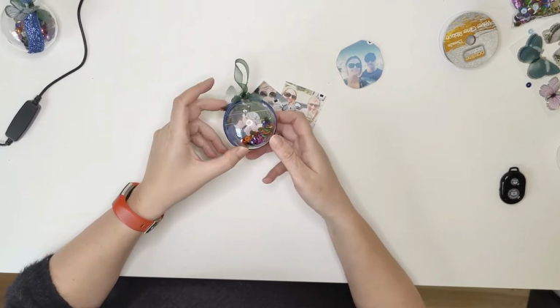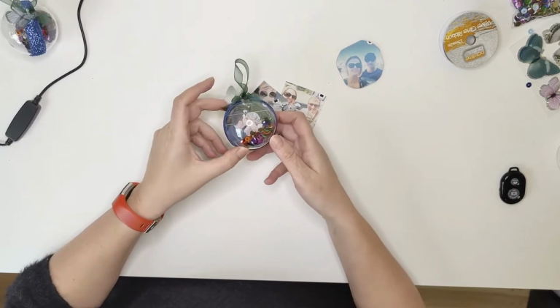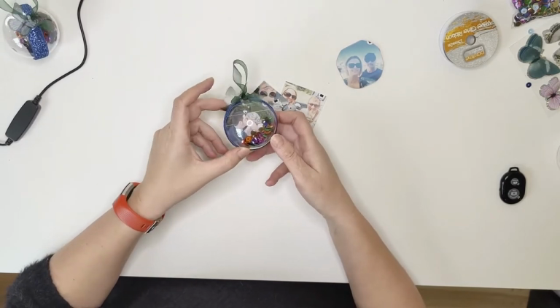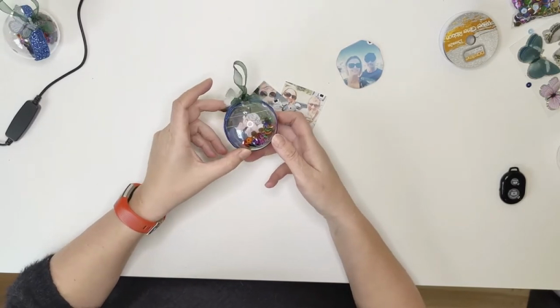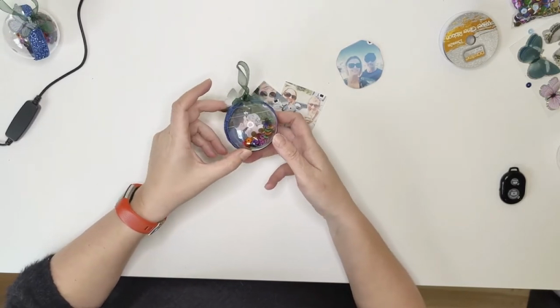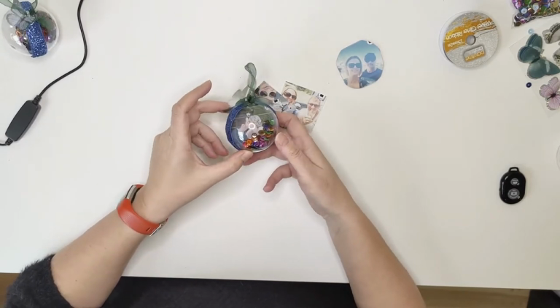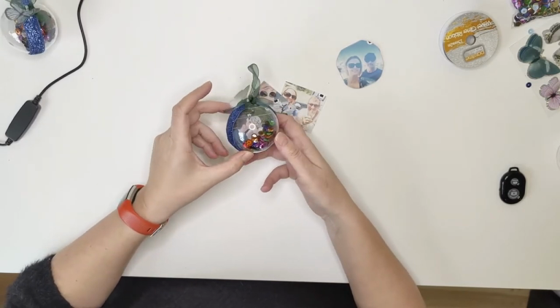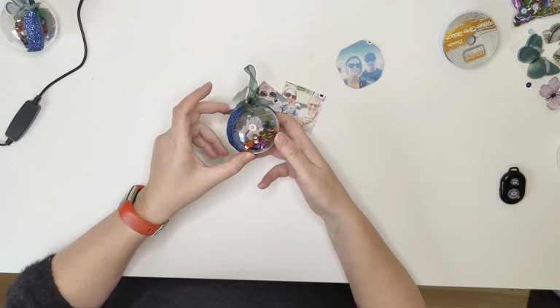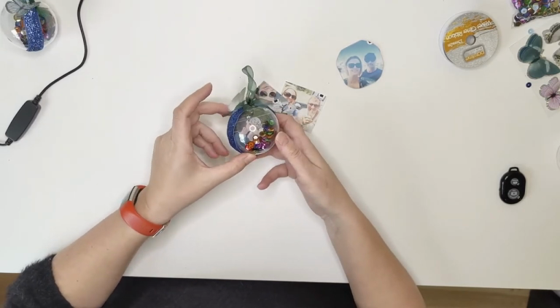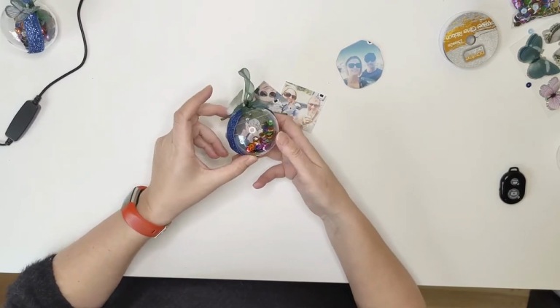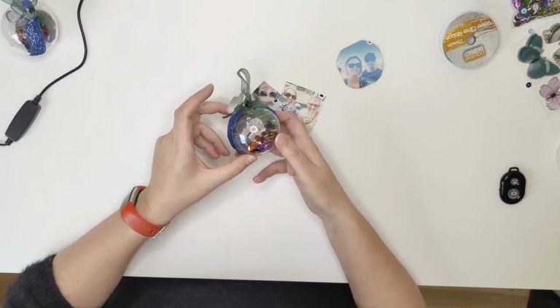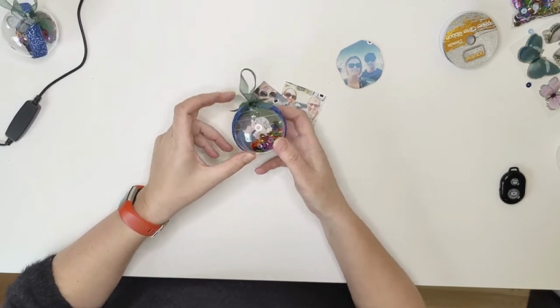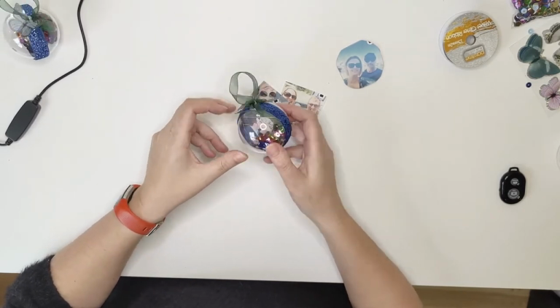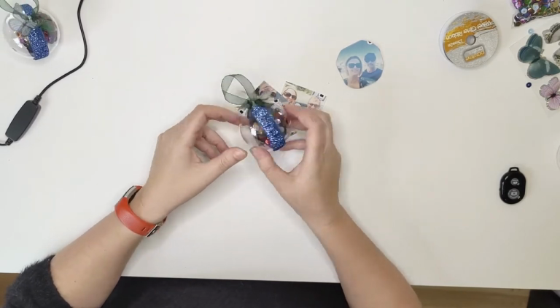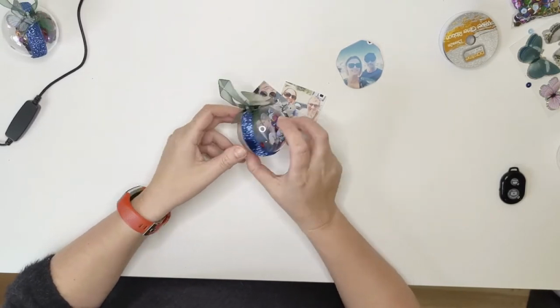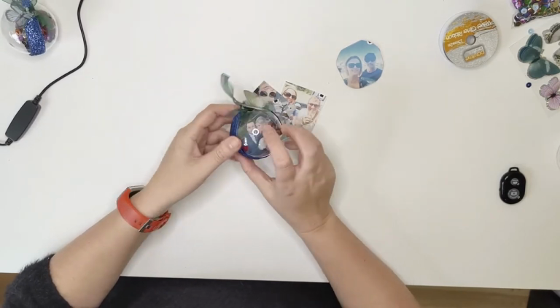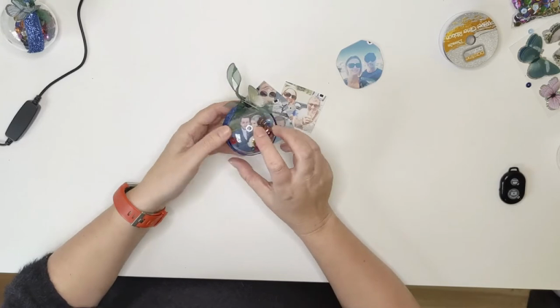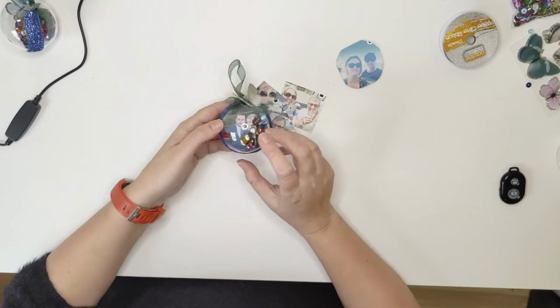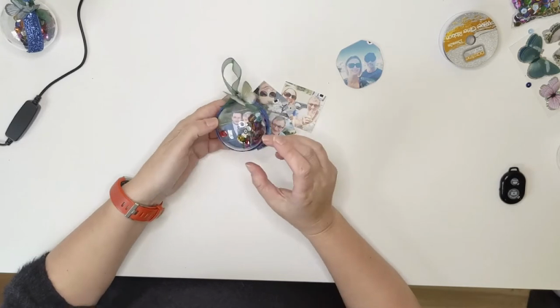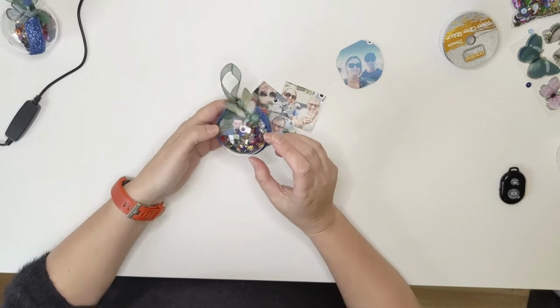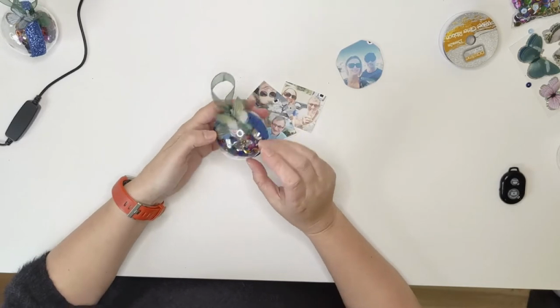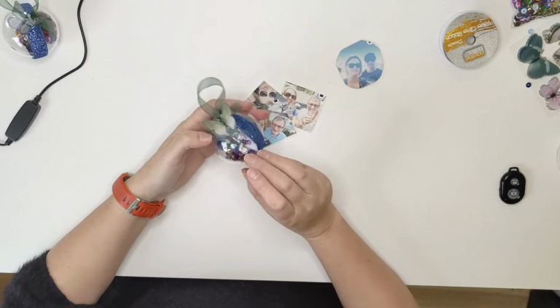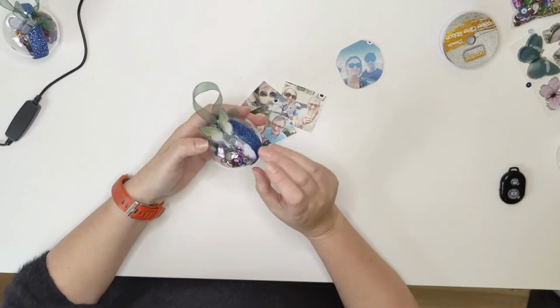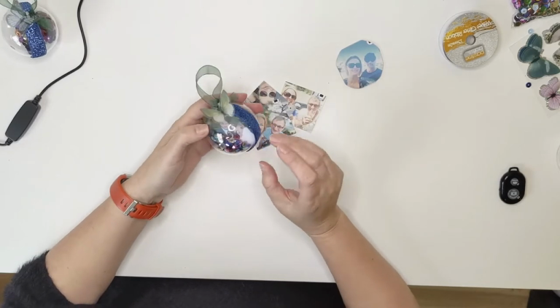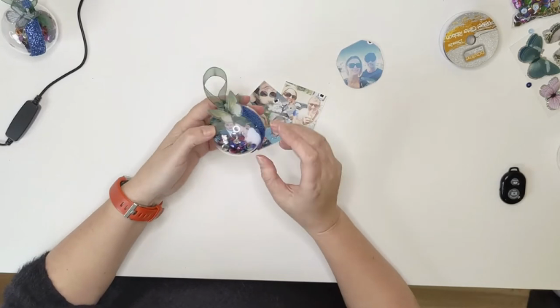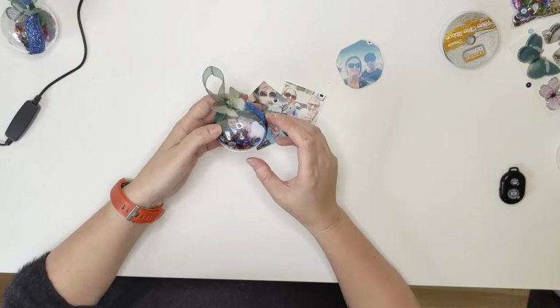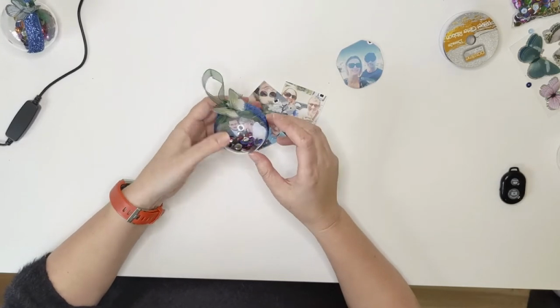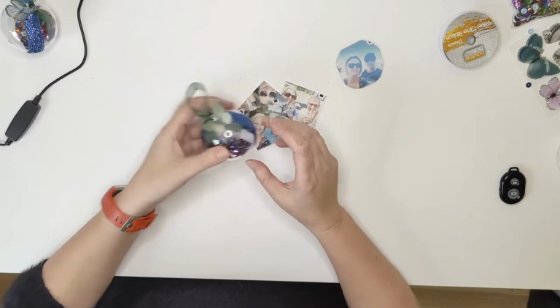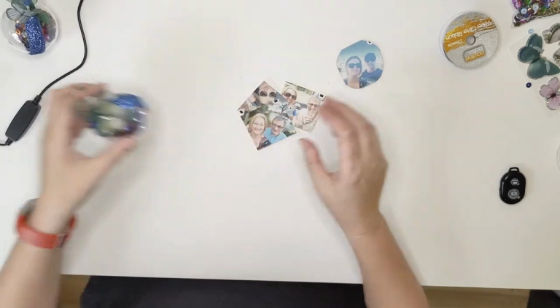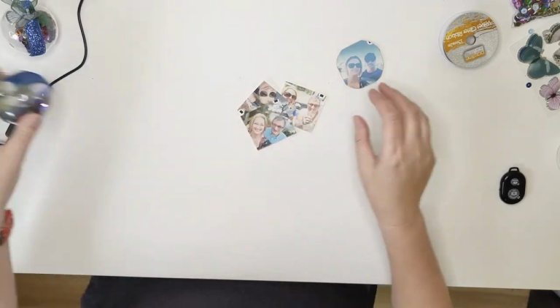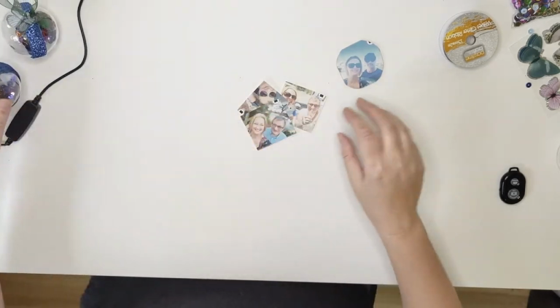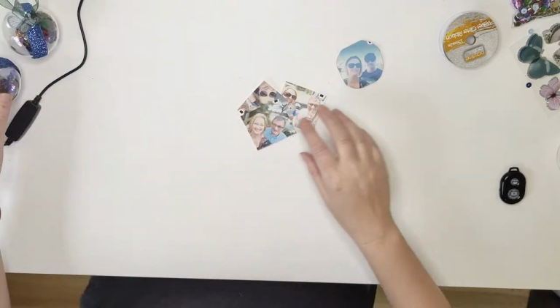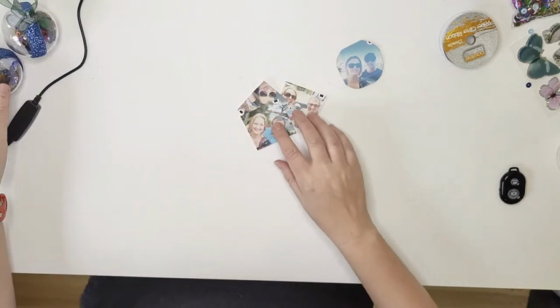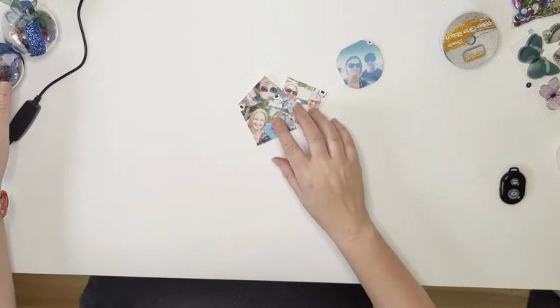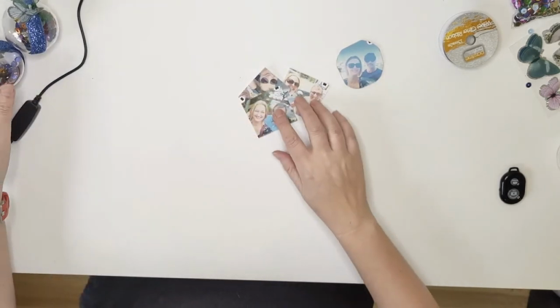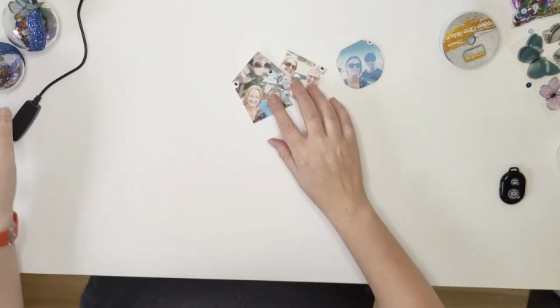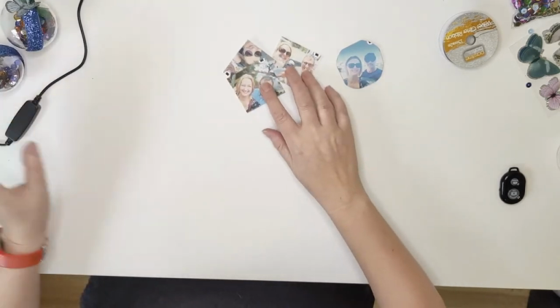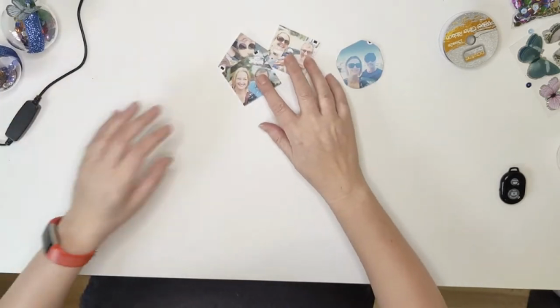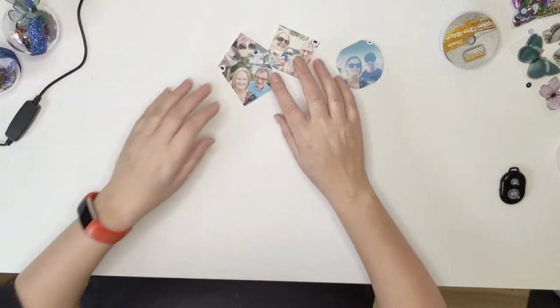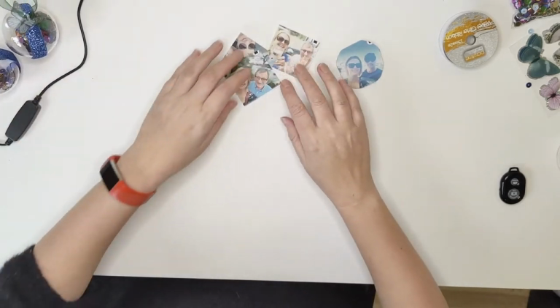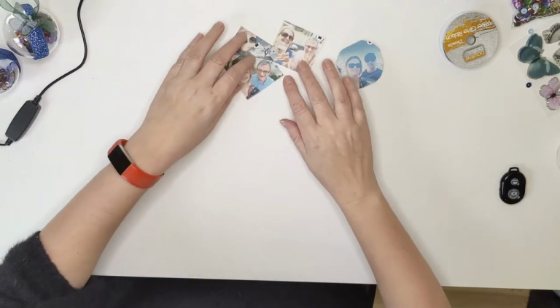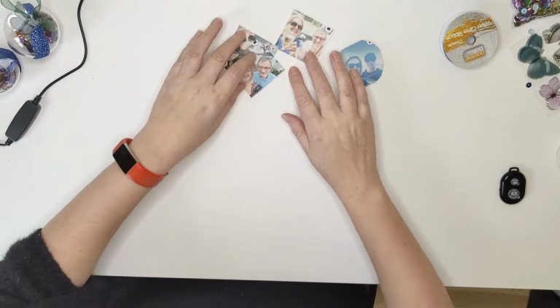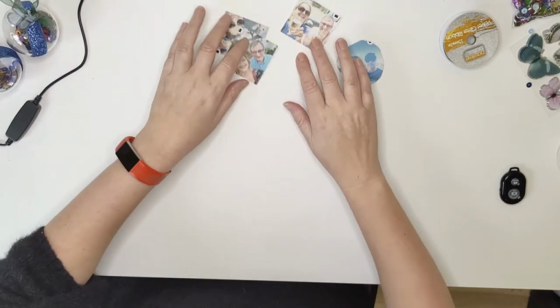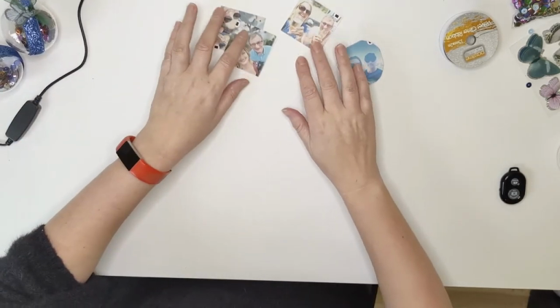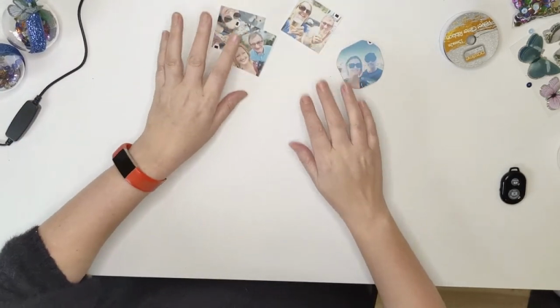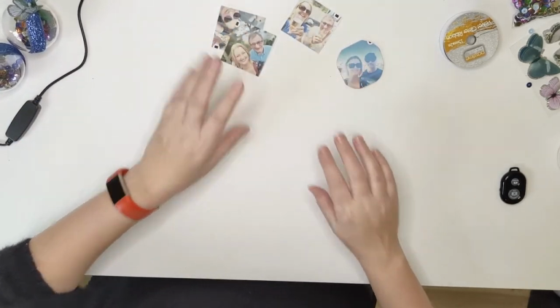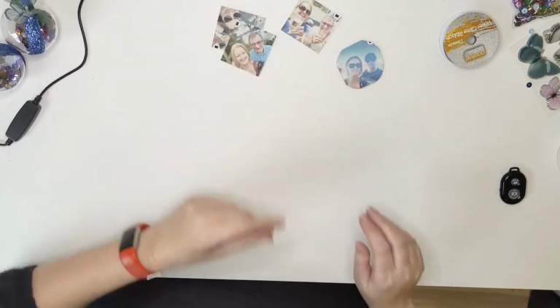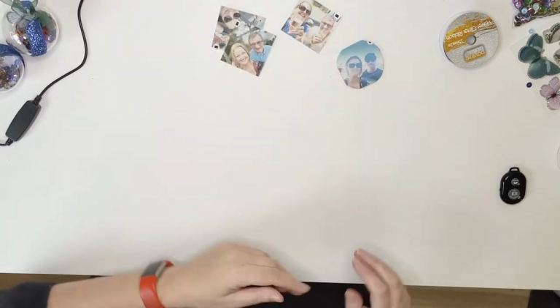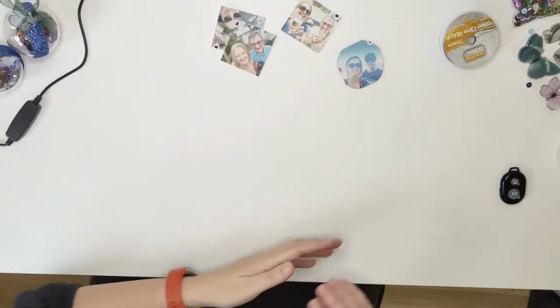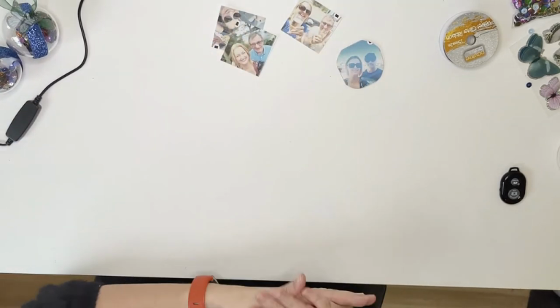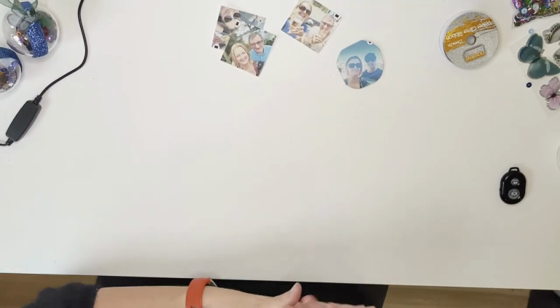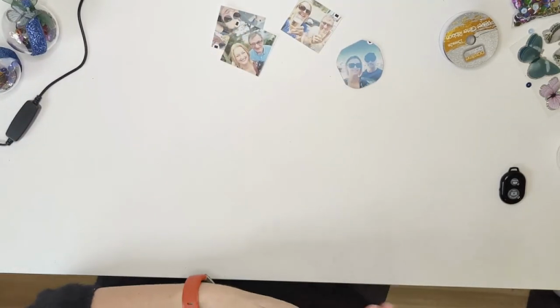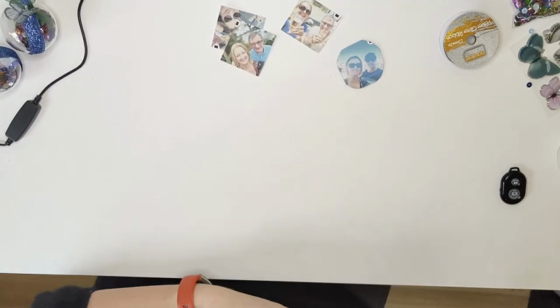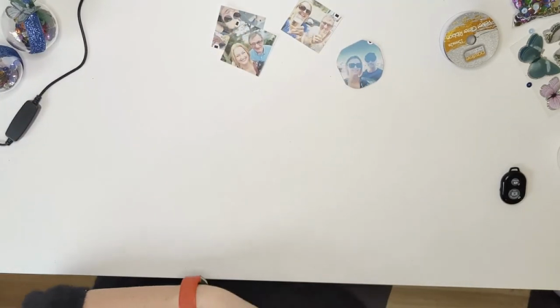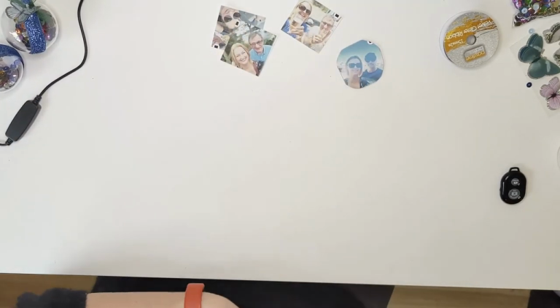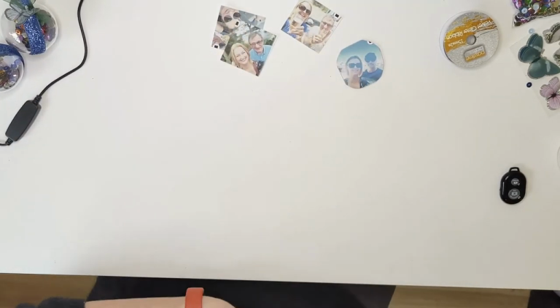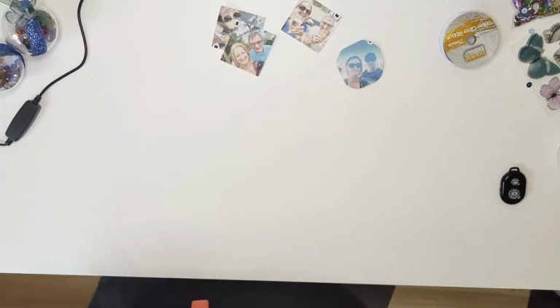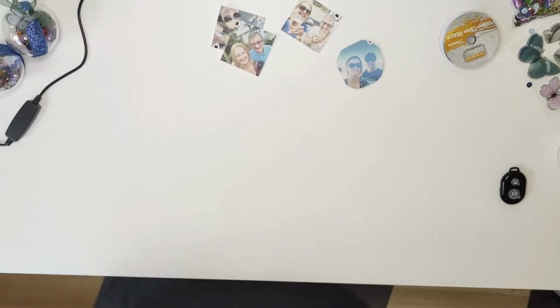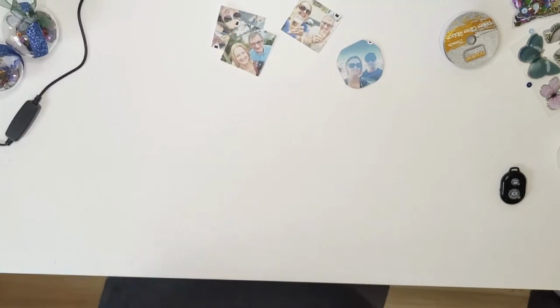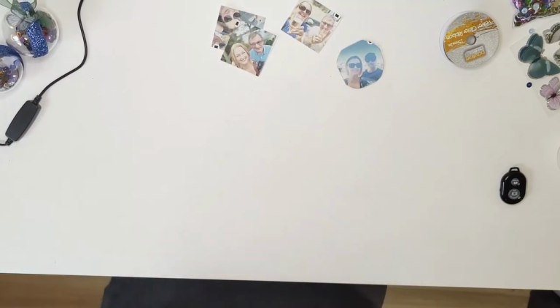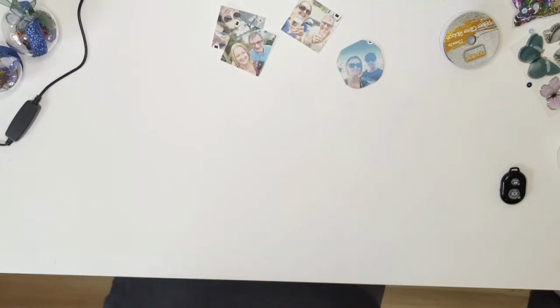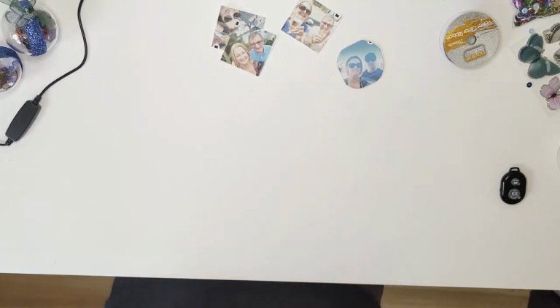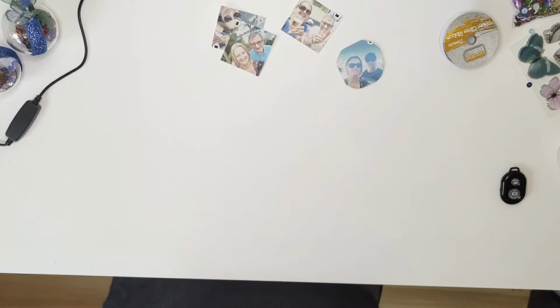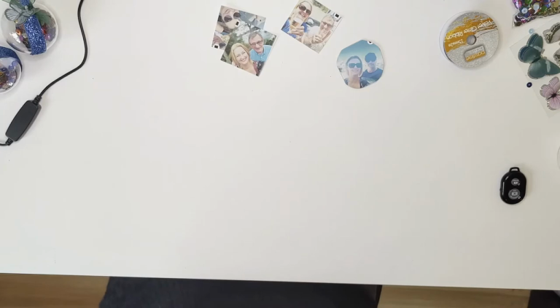This one's of my brother and his wife when they got married. Okay I'll show you how to make these.